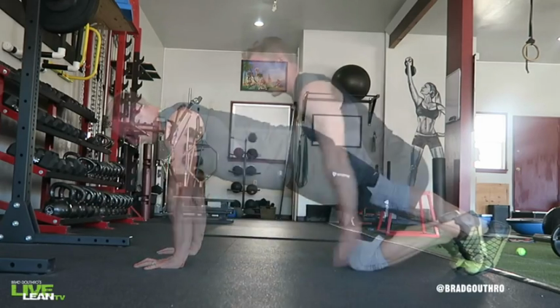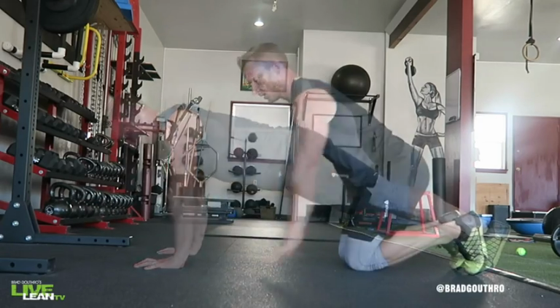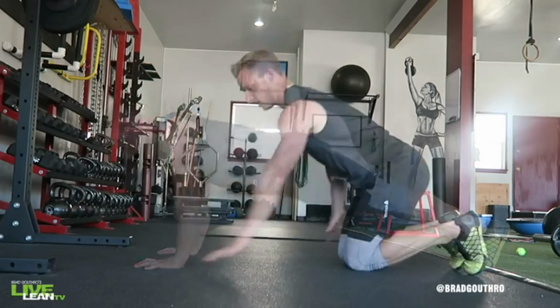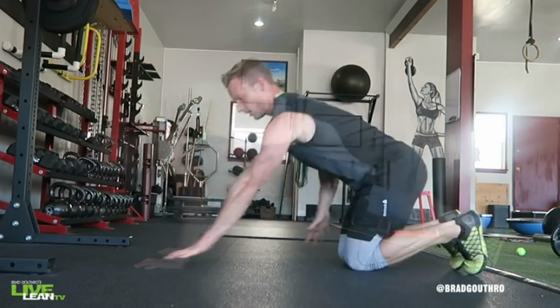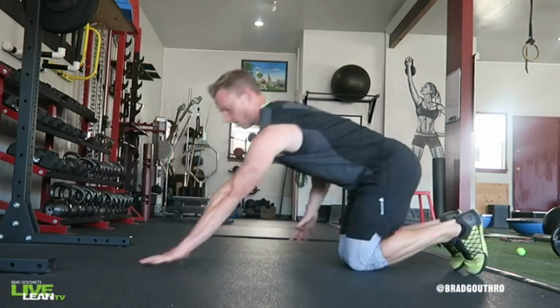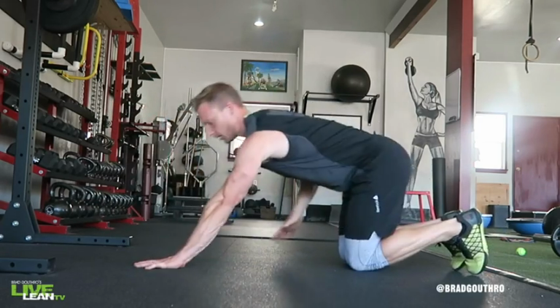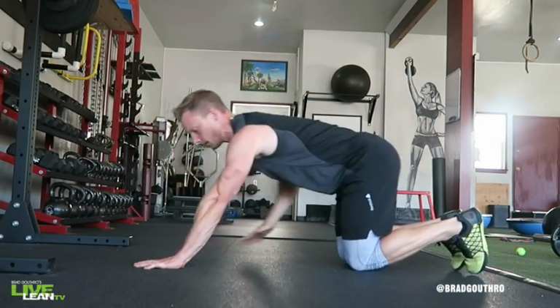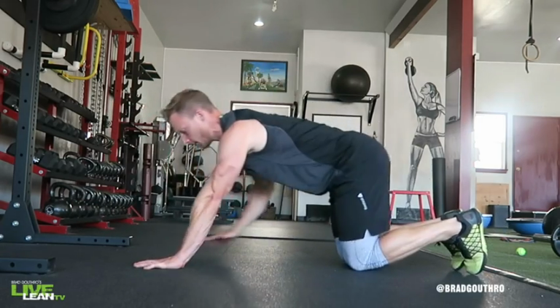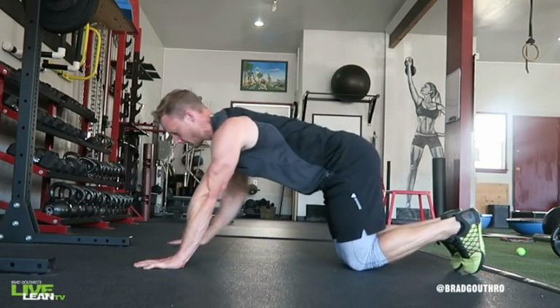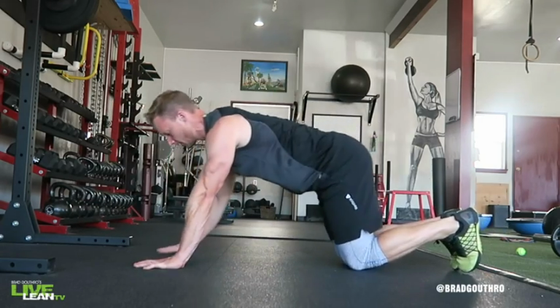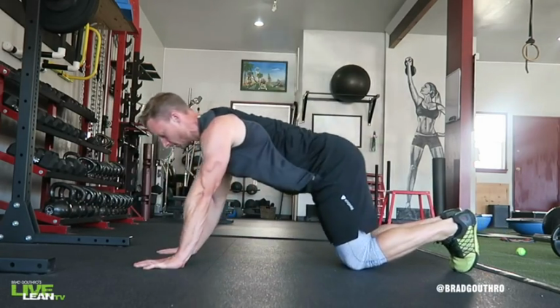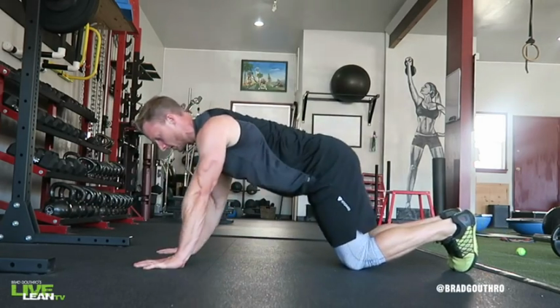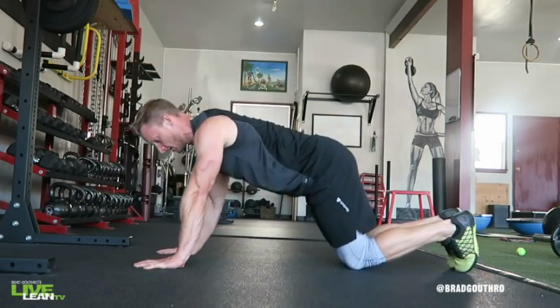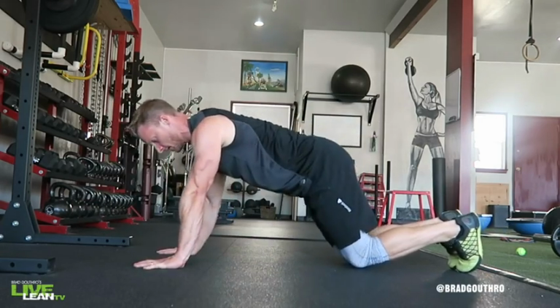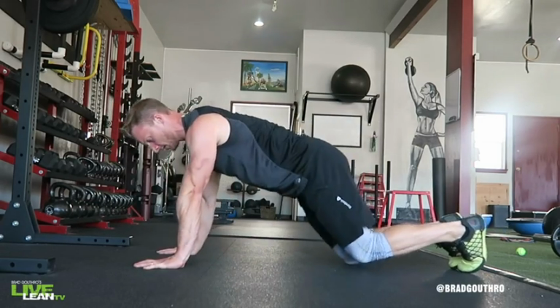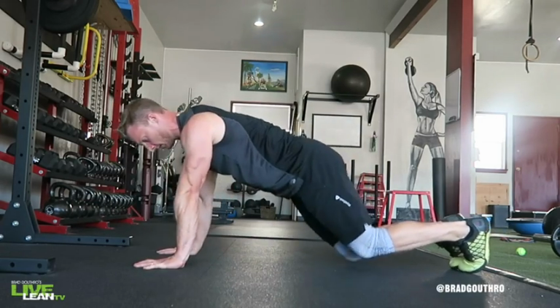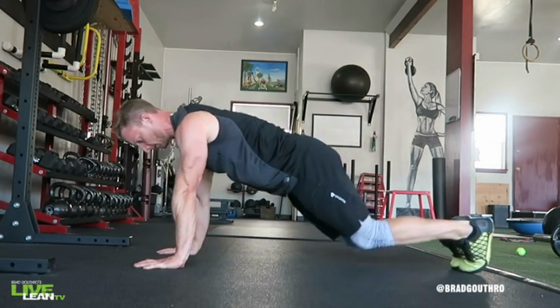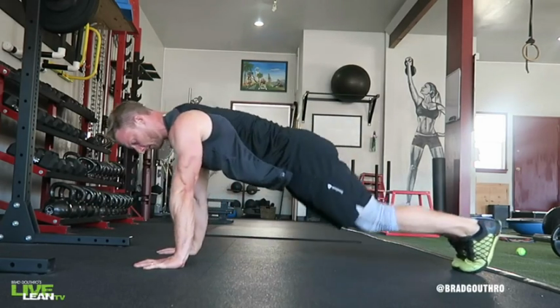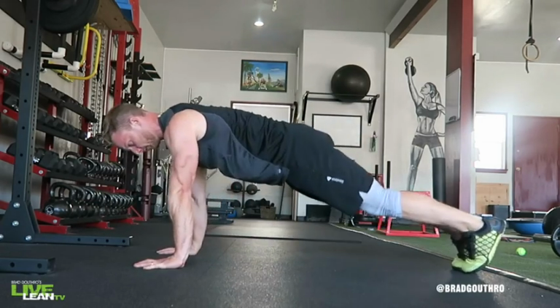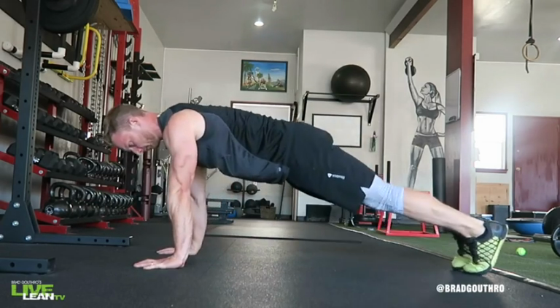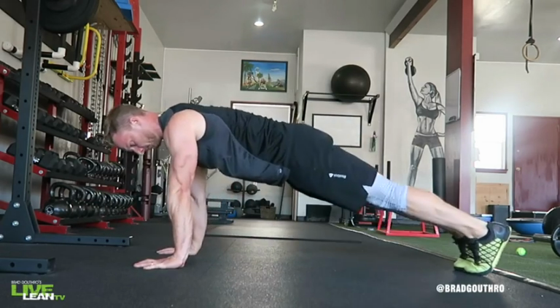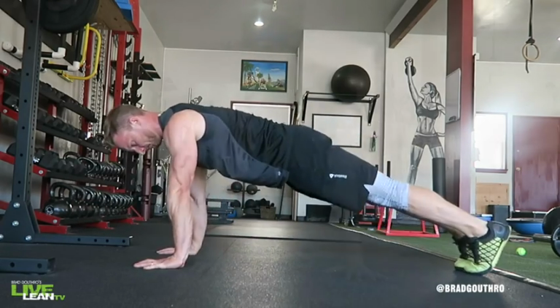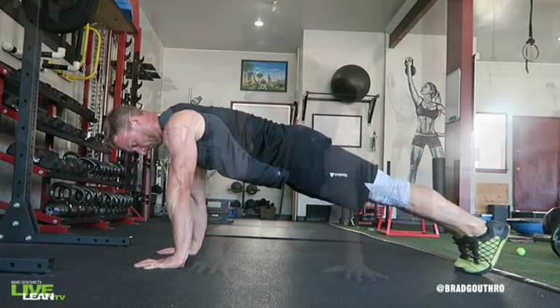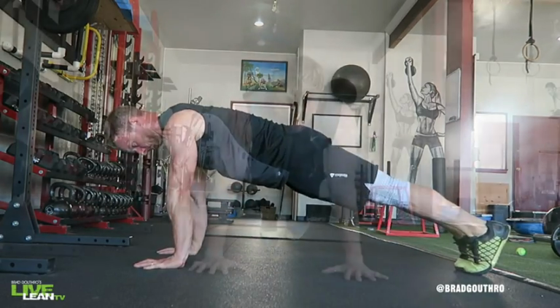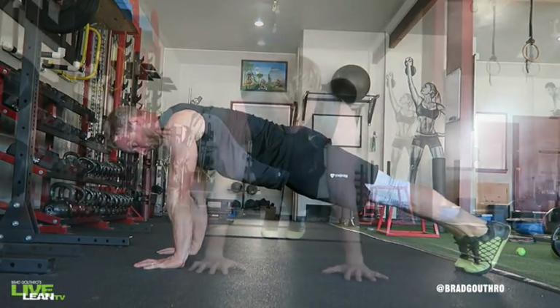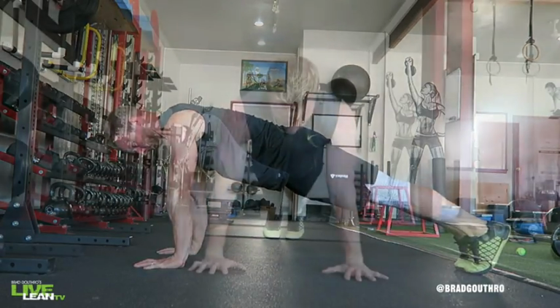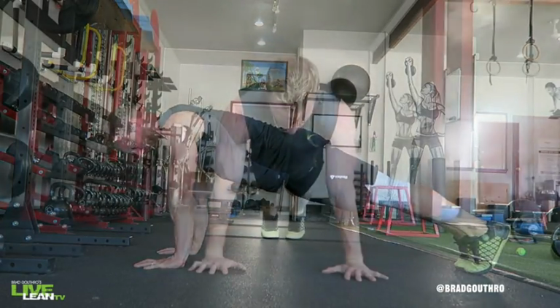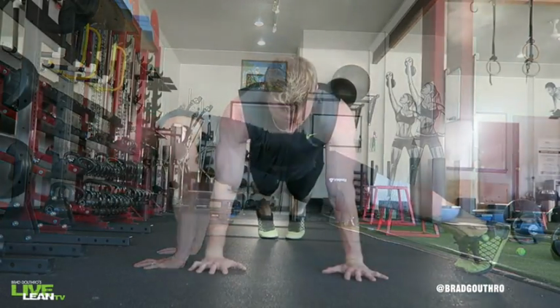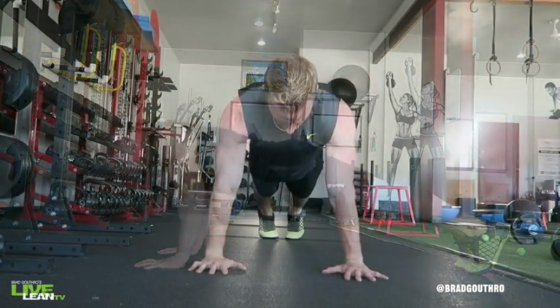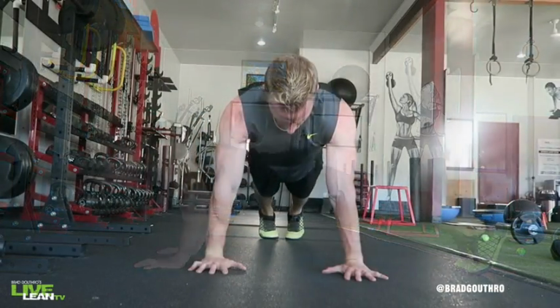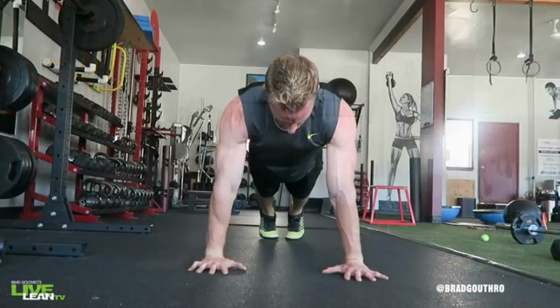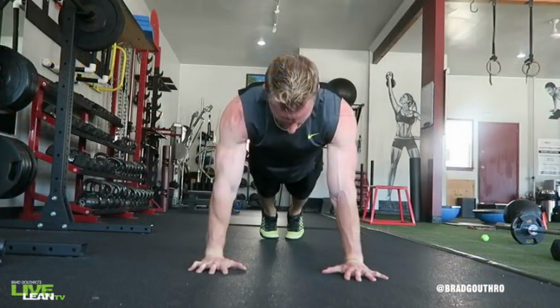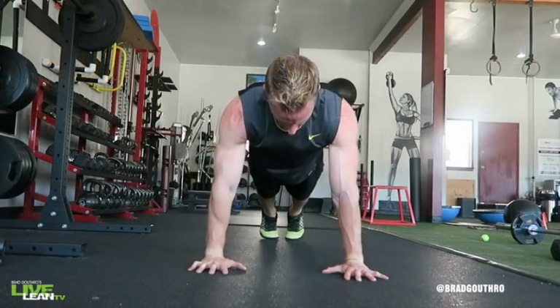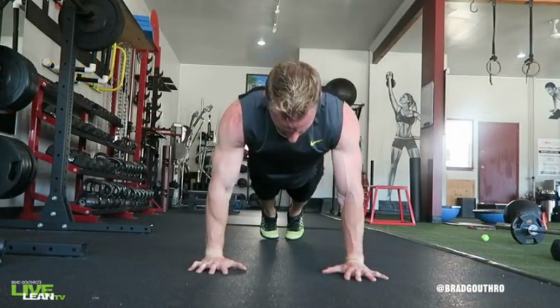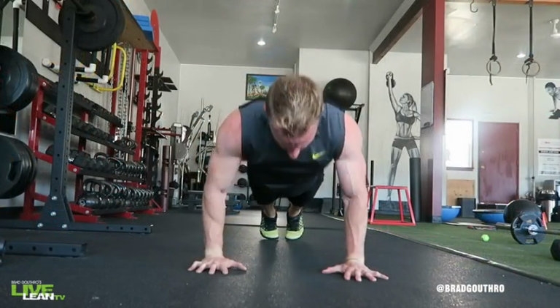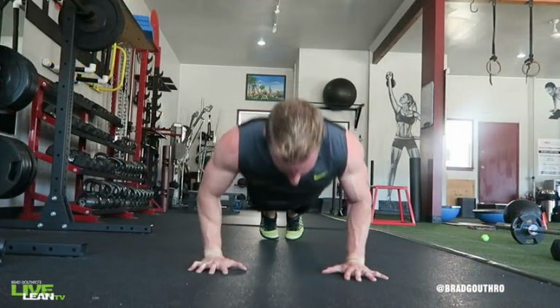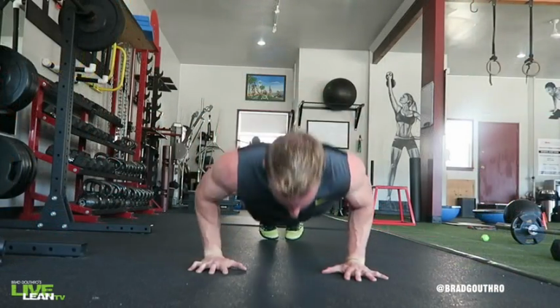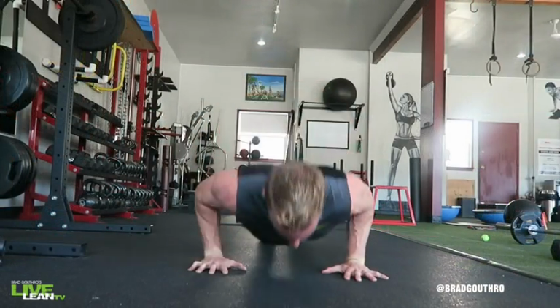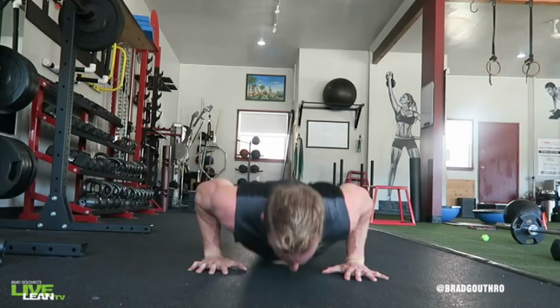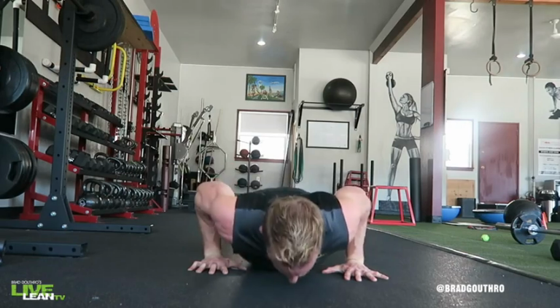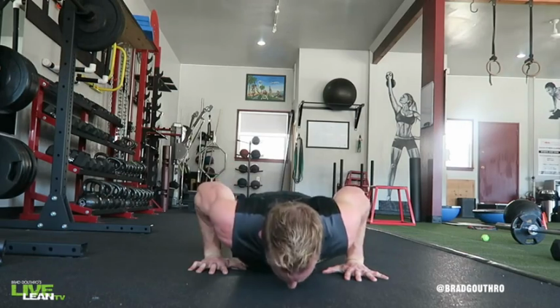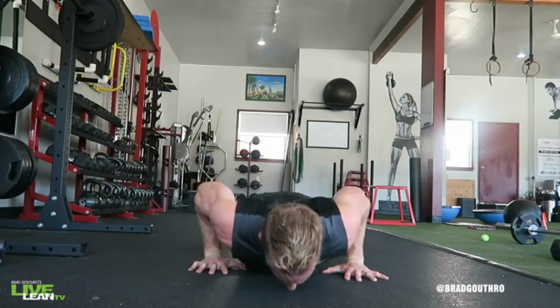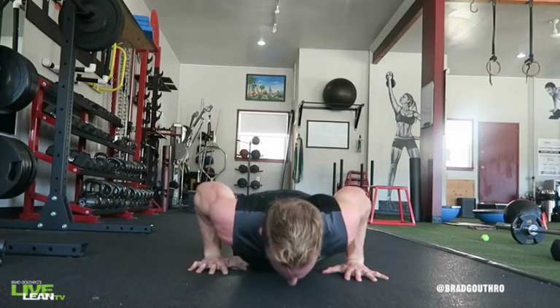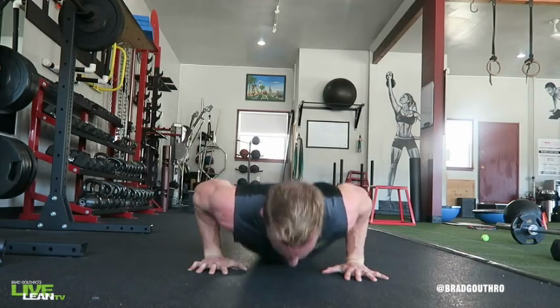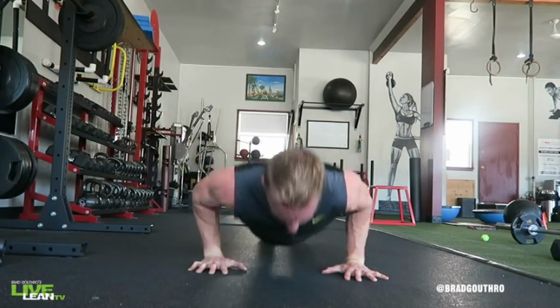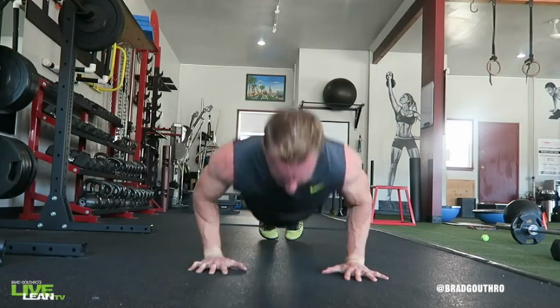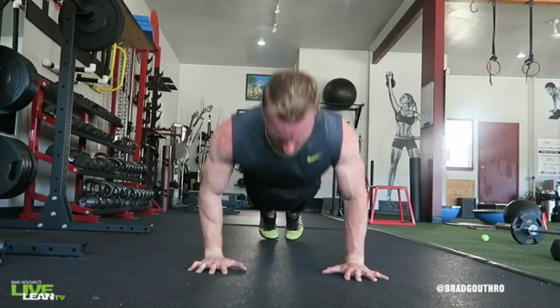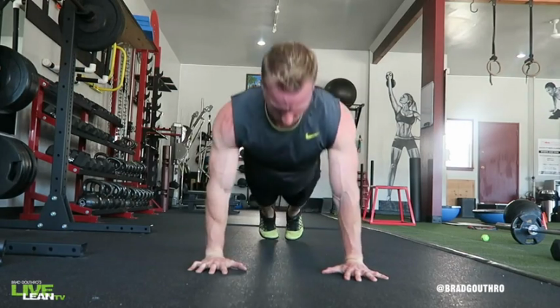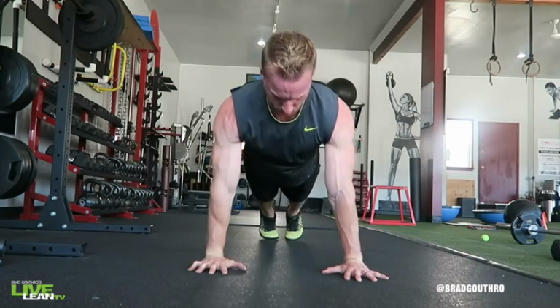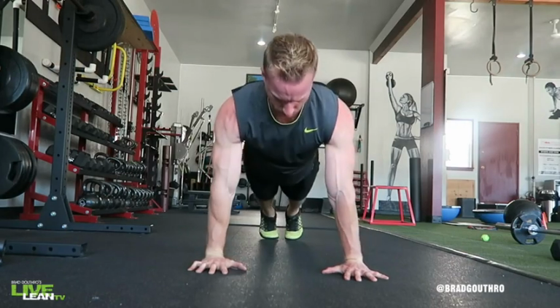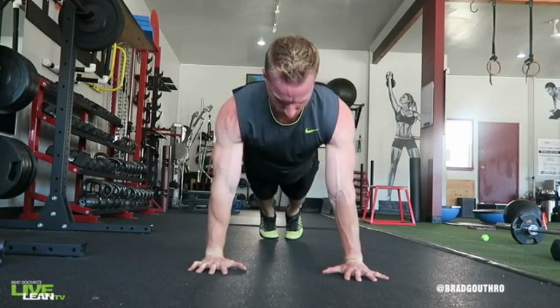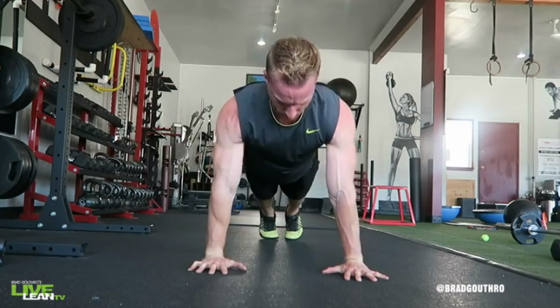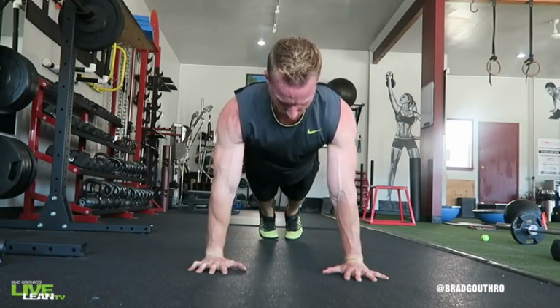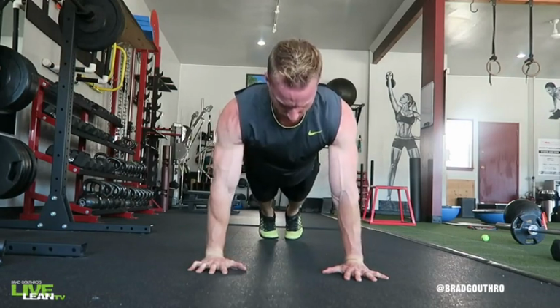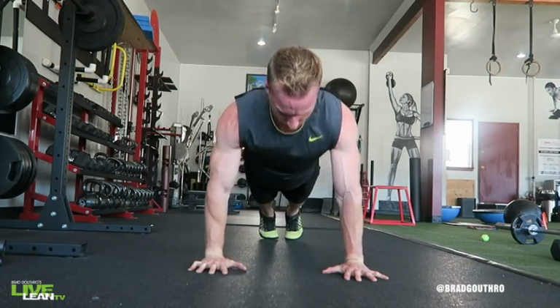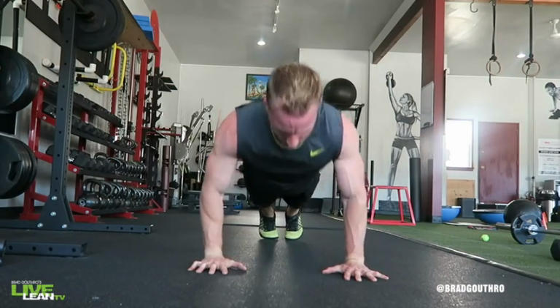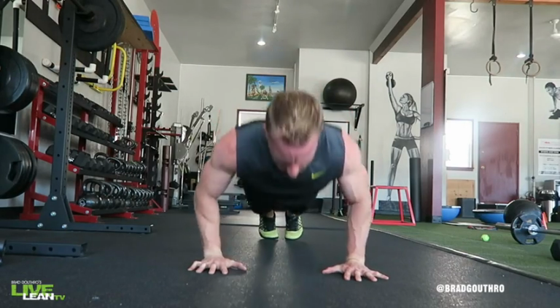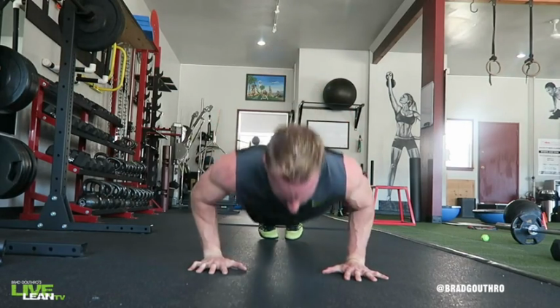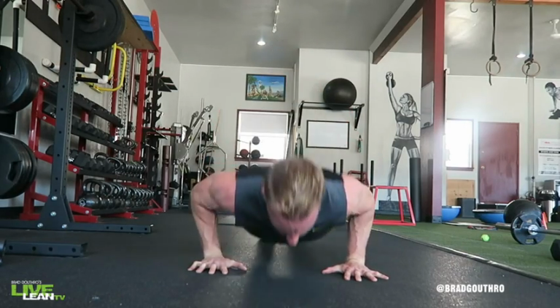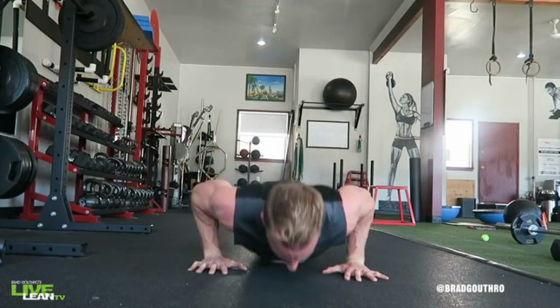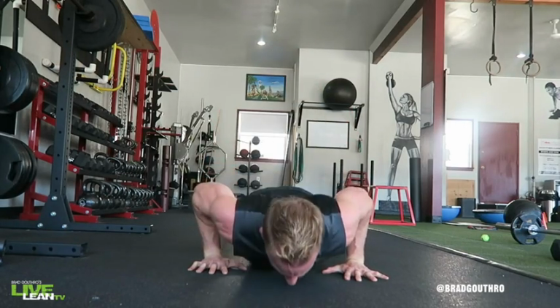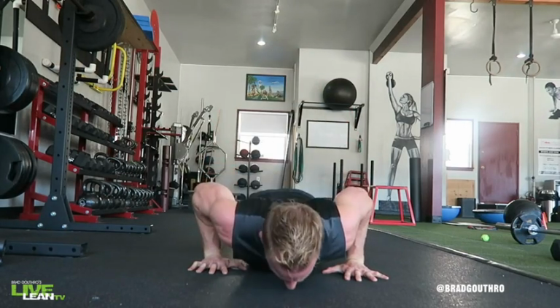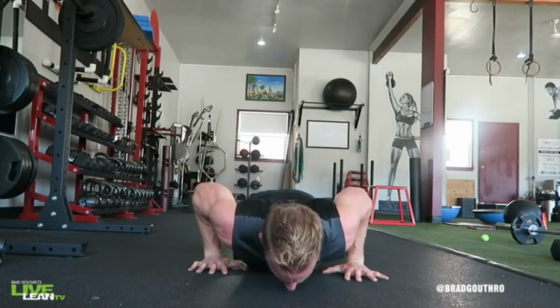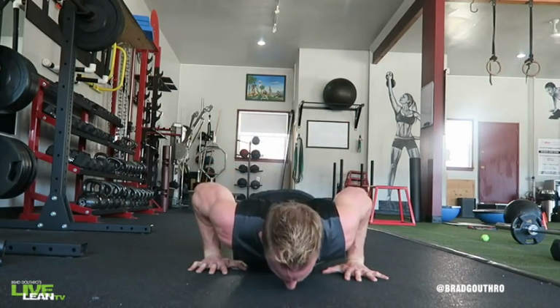To get started, get down on the floor with your arms straight, hands just outside shoulder width and directly below your shoulders.